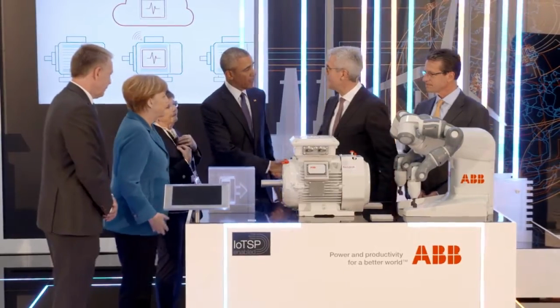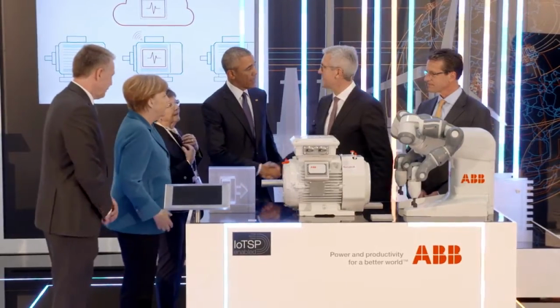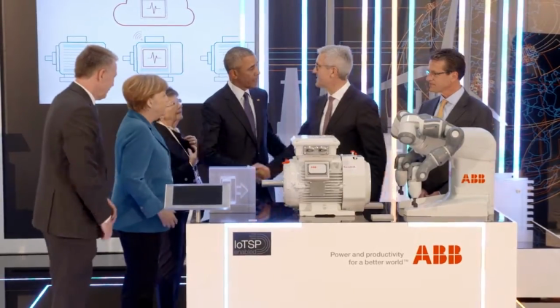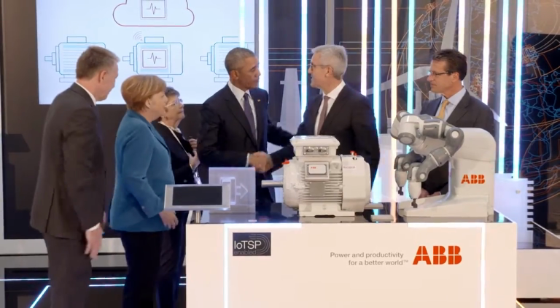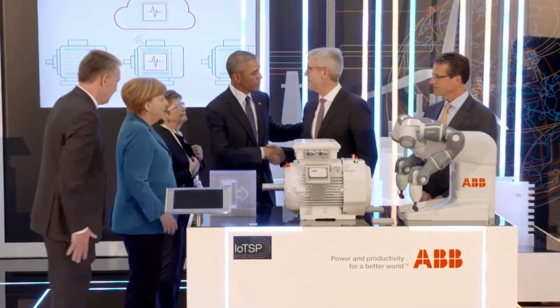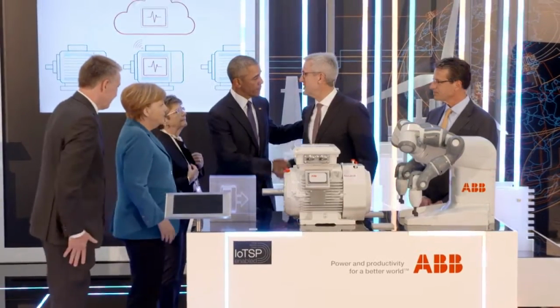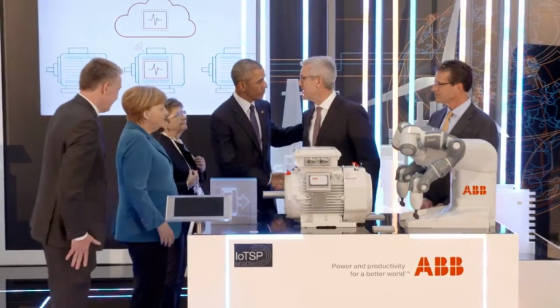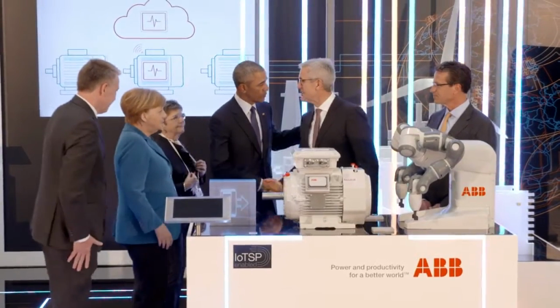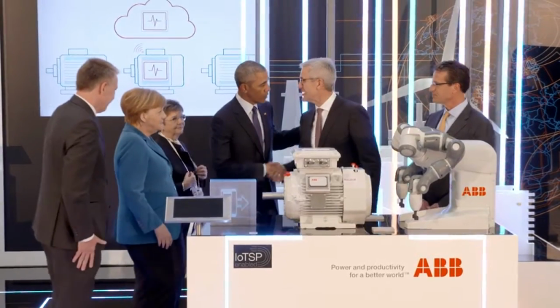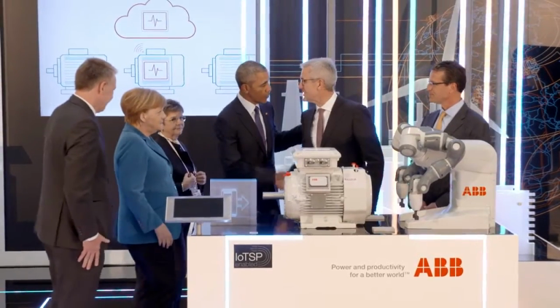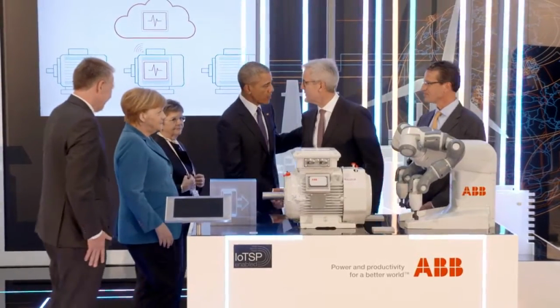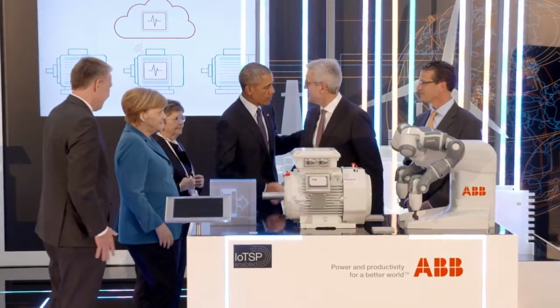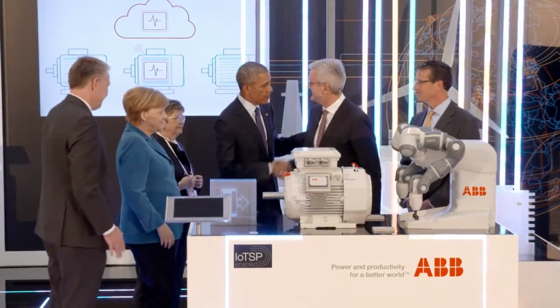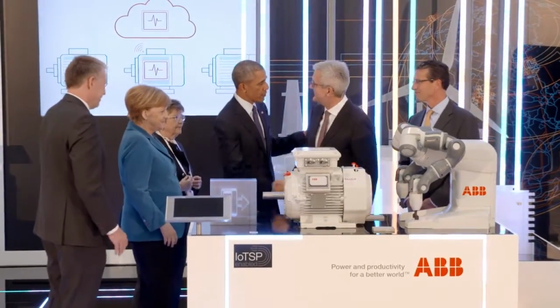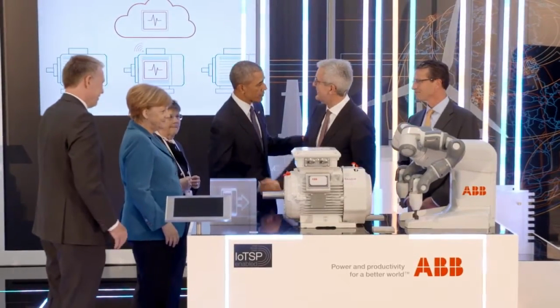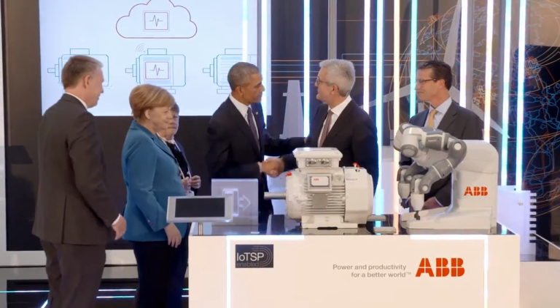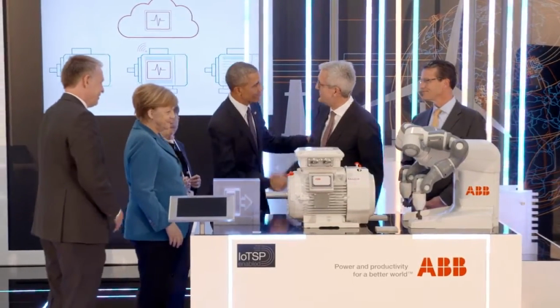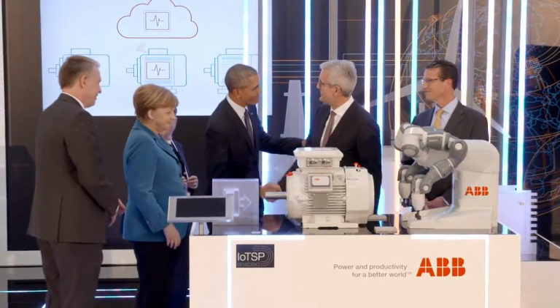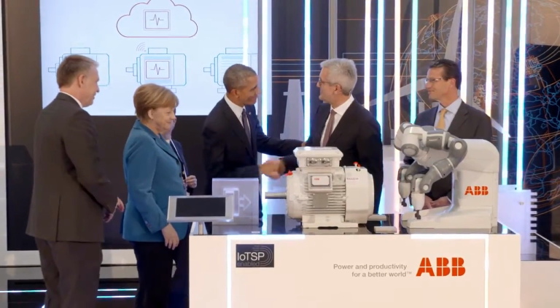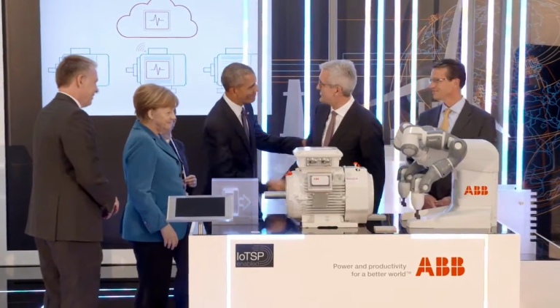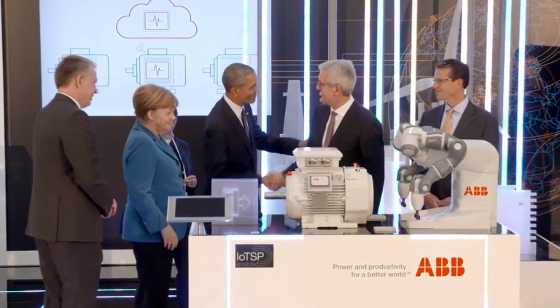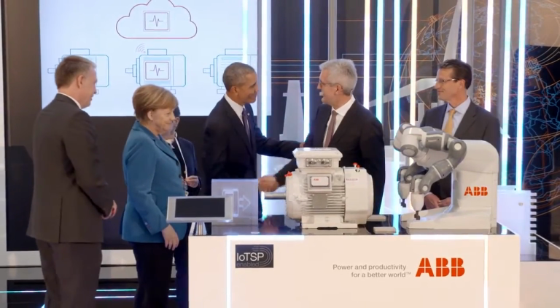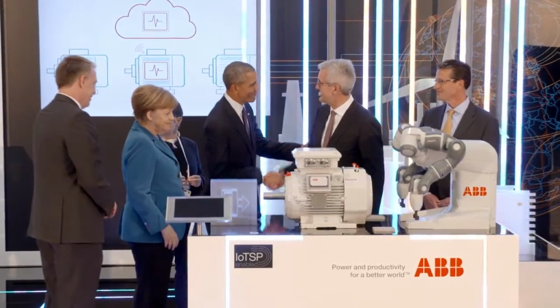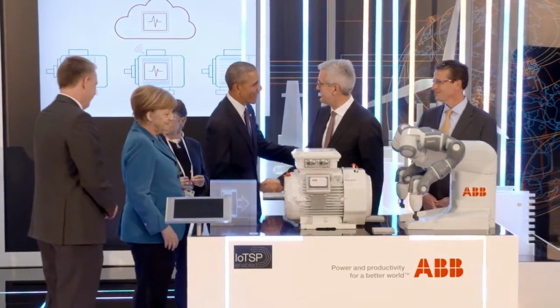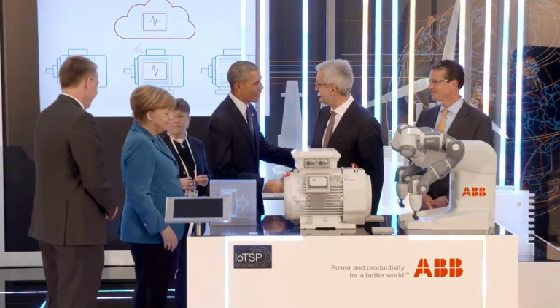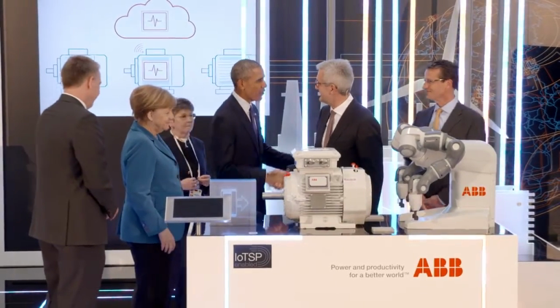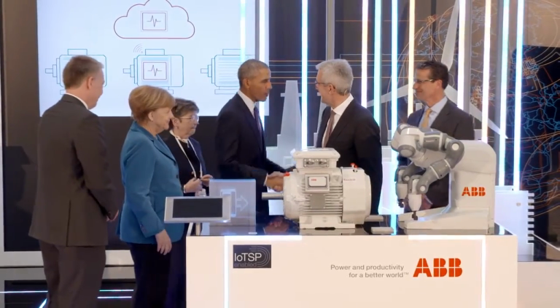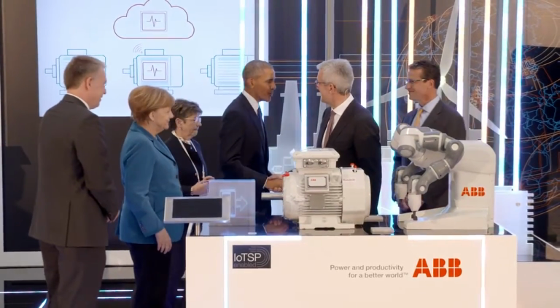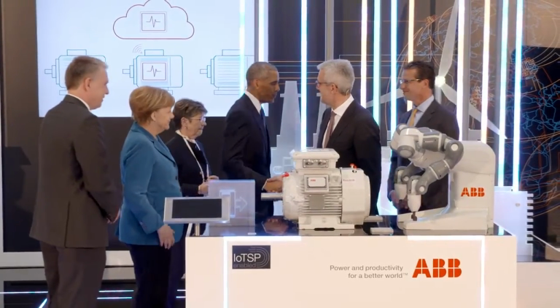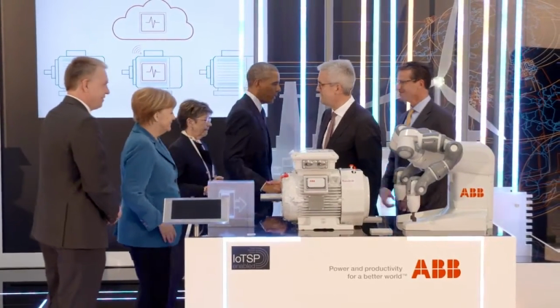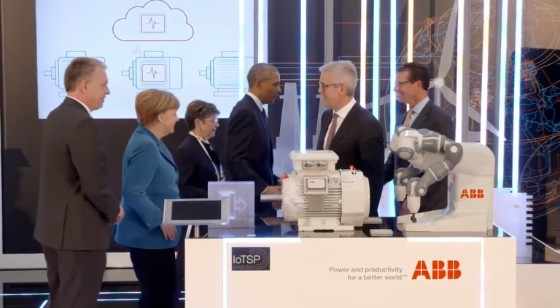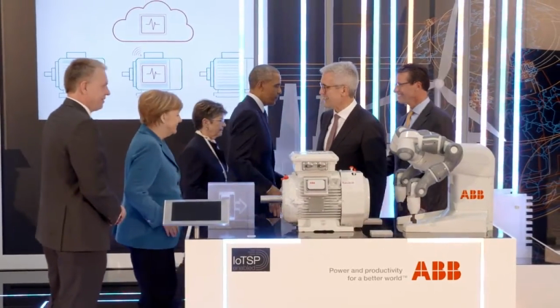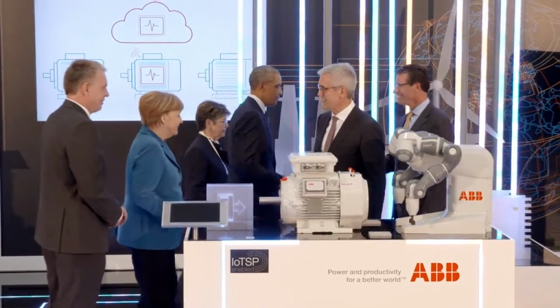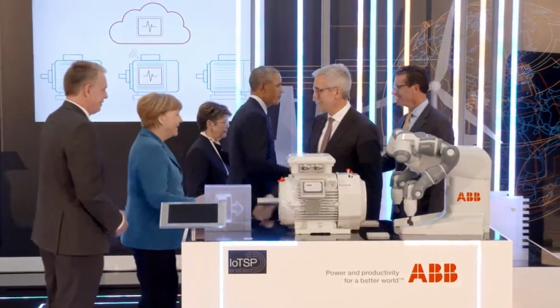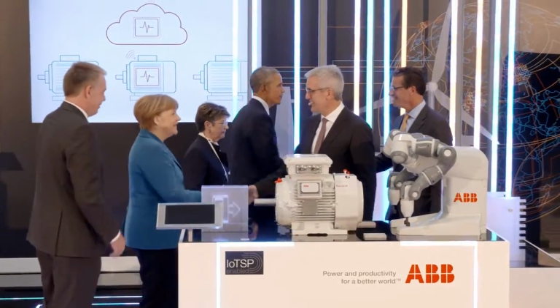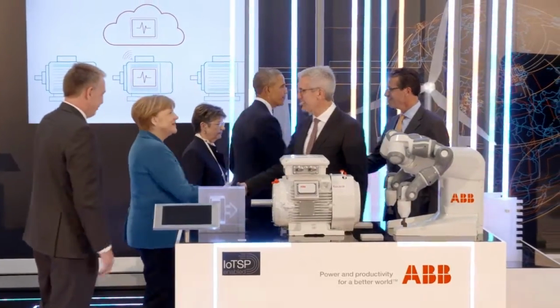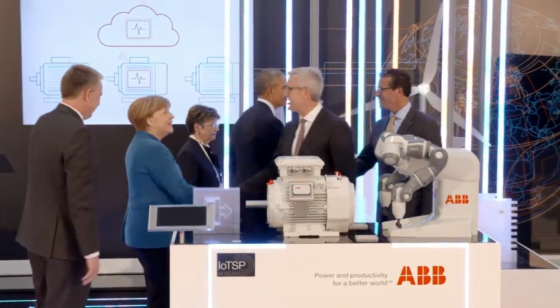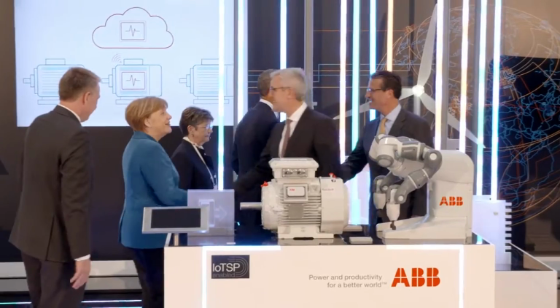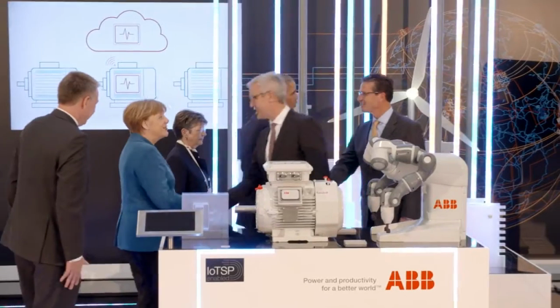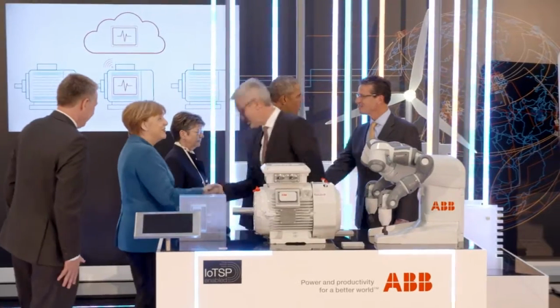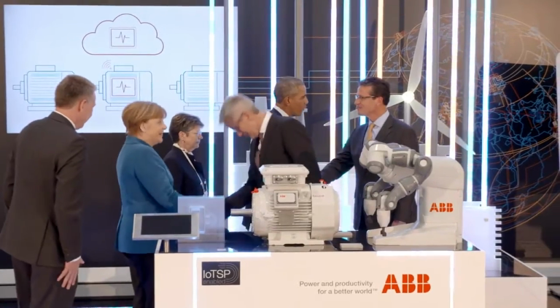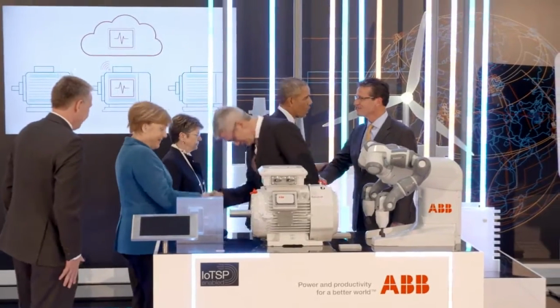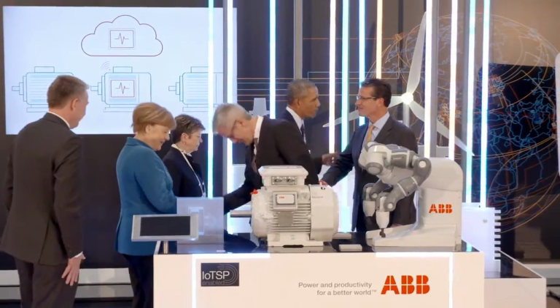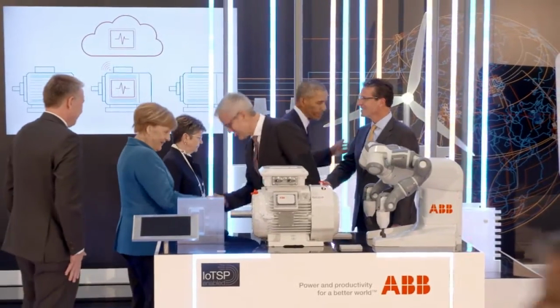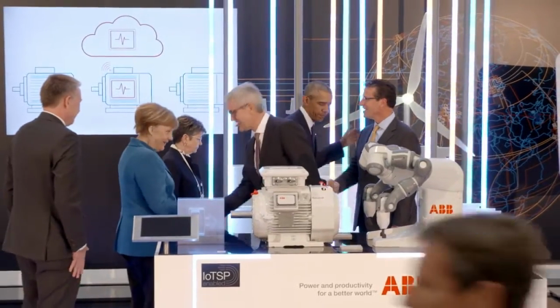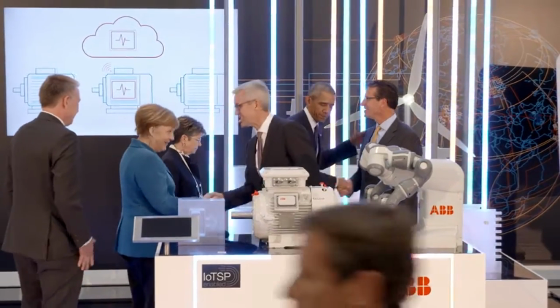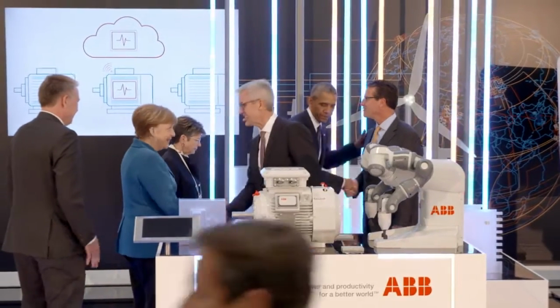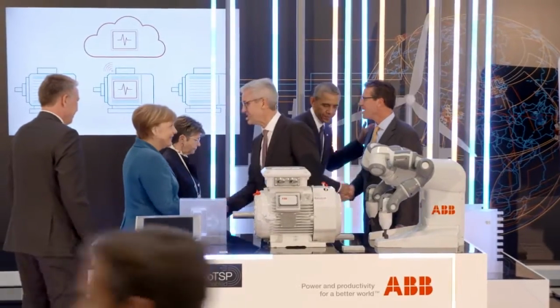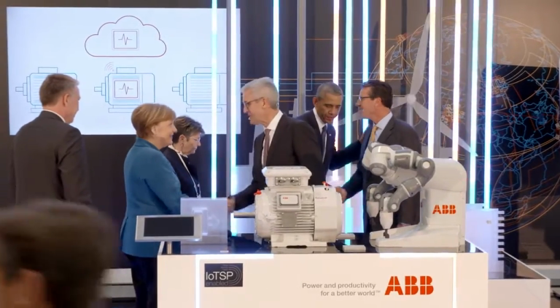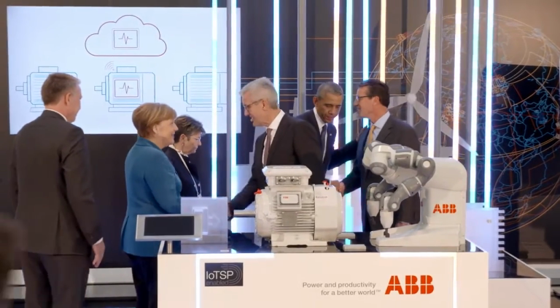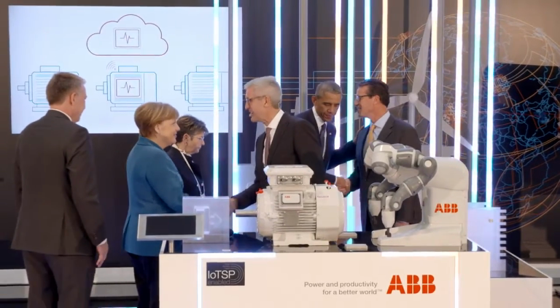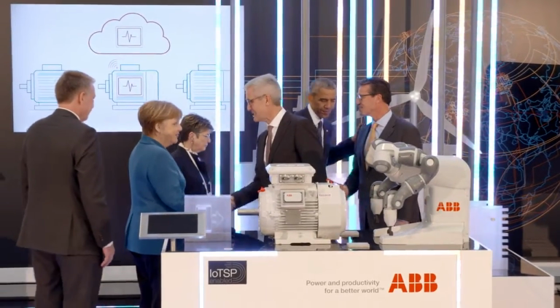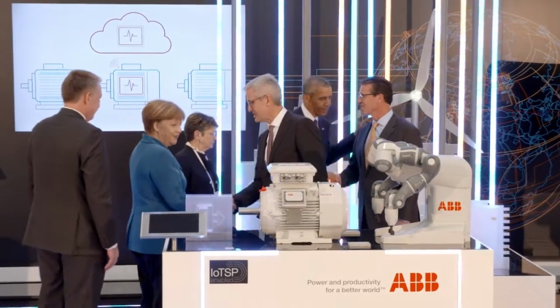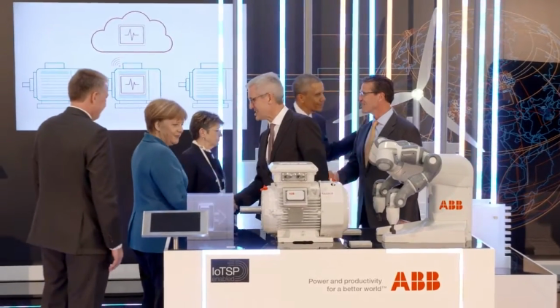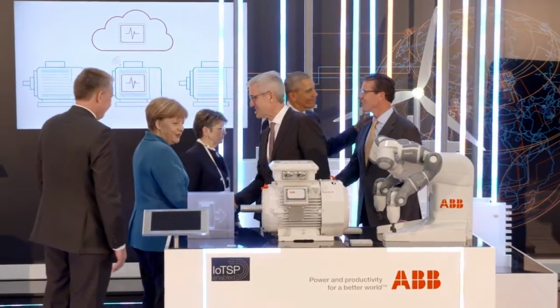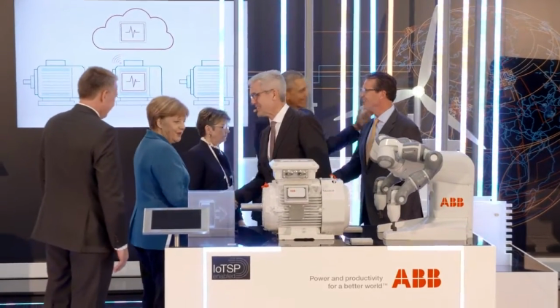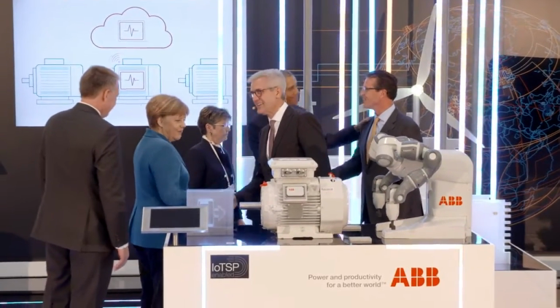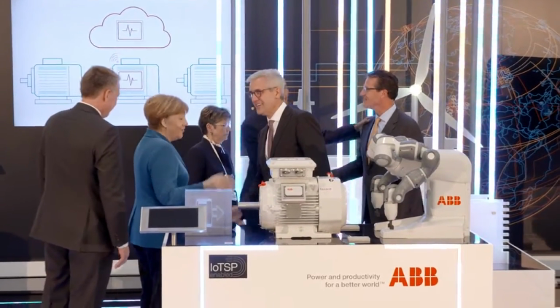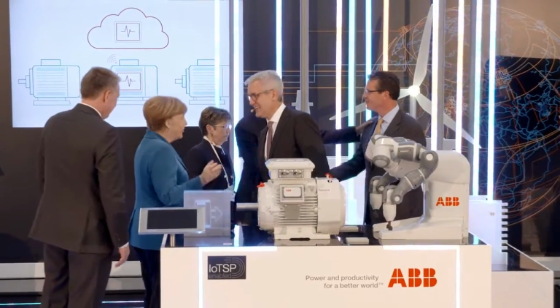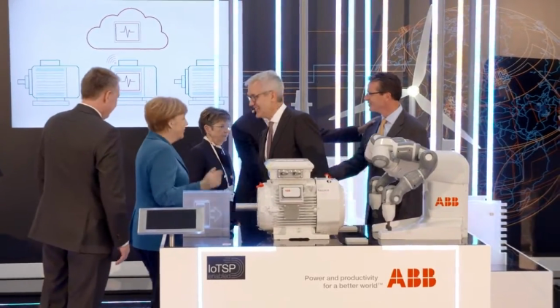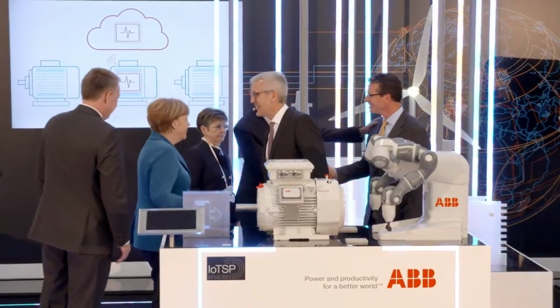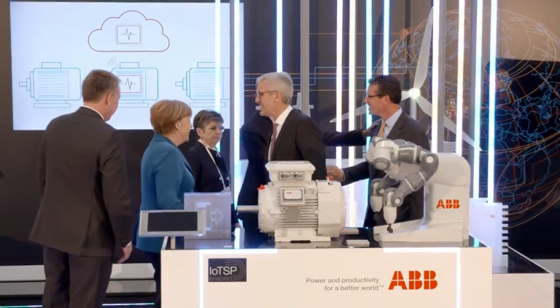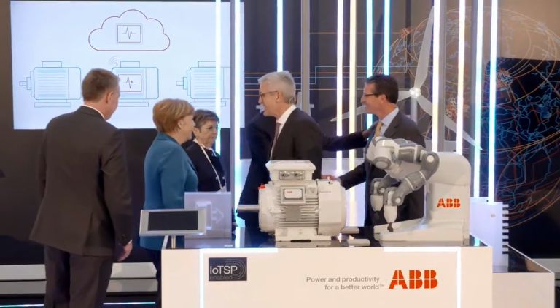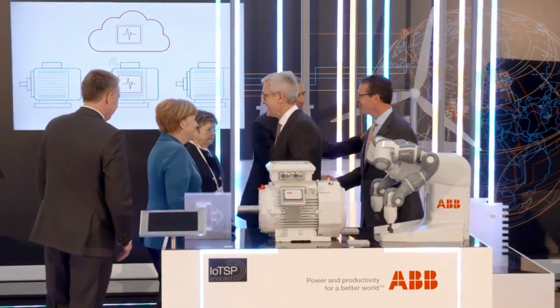Thank you very much for your visit. I really appreciate your visit. Thank you very much. Herzlichen Dank, Frau Bundeskanzlerin. Vielen Dank für den Besuch. Wonderful.